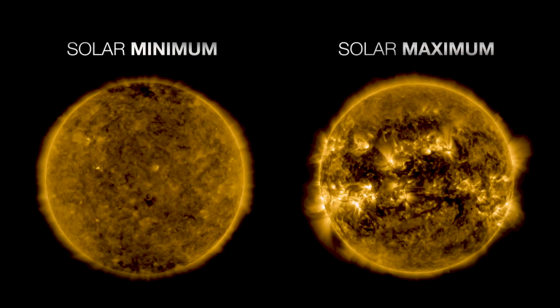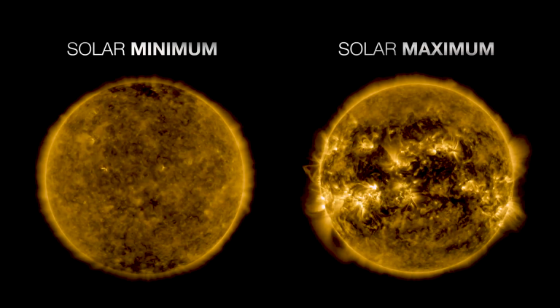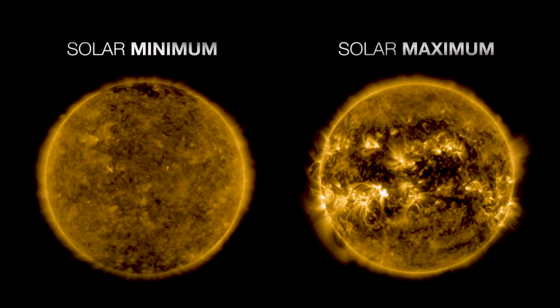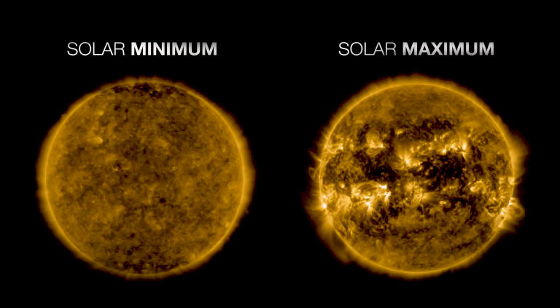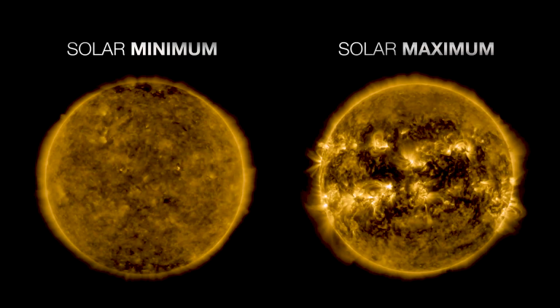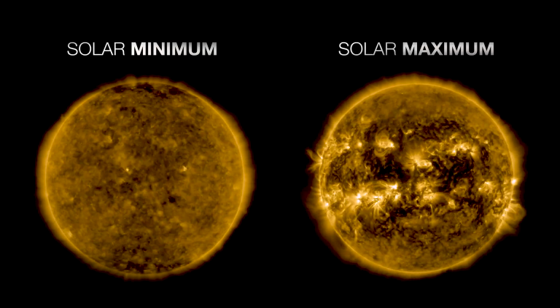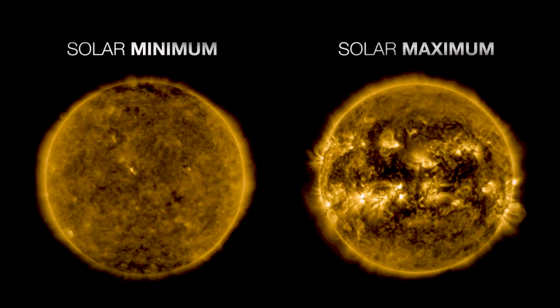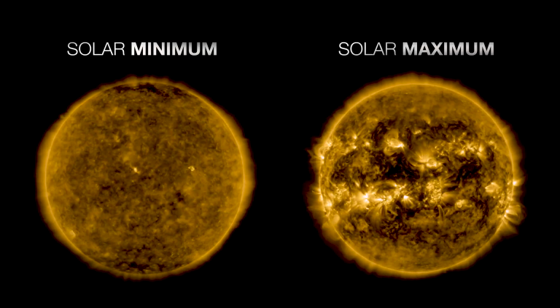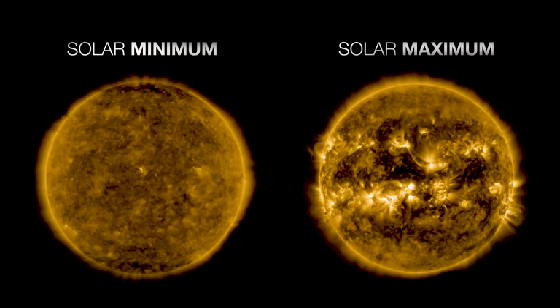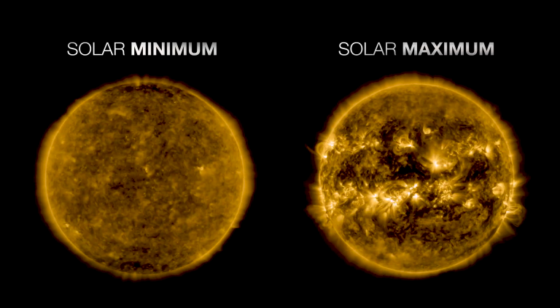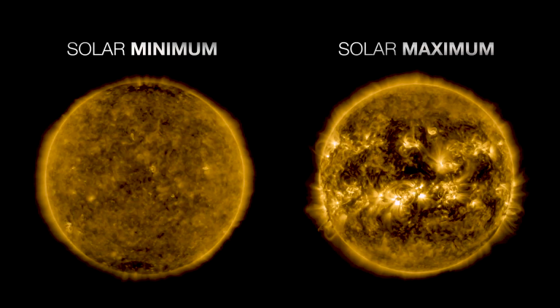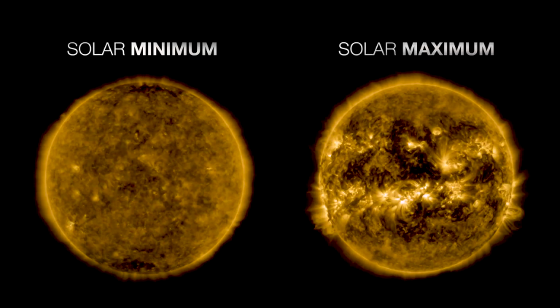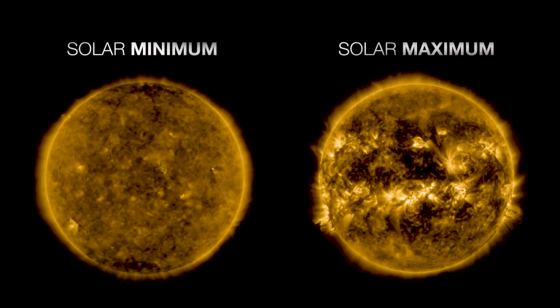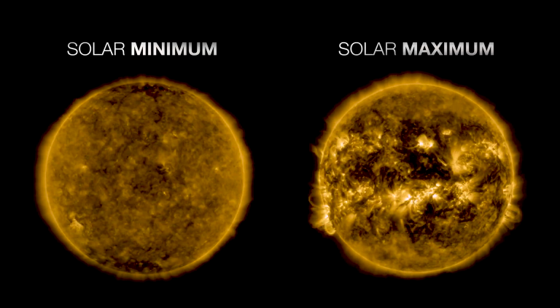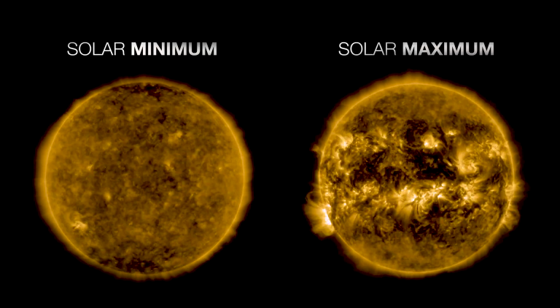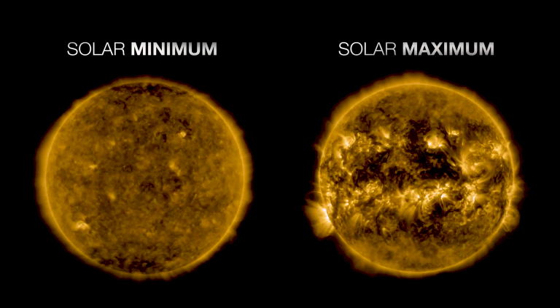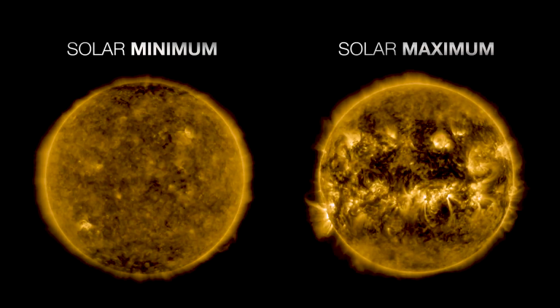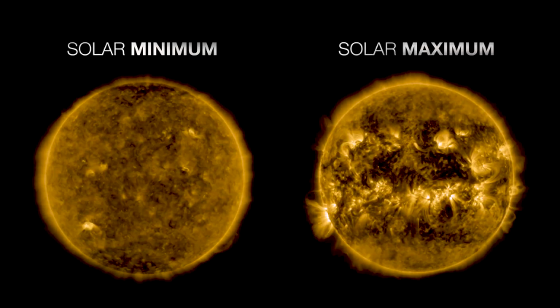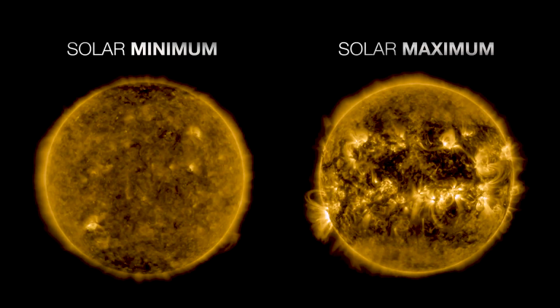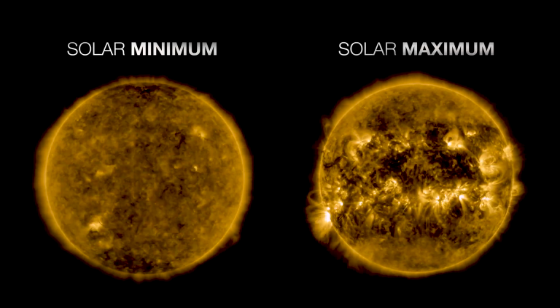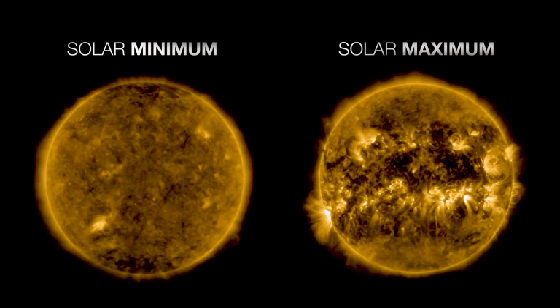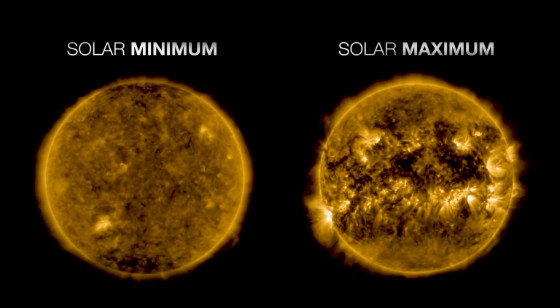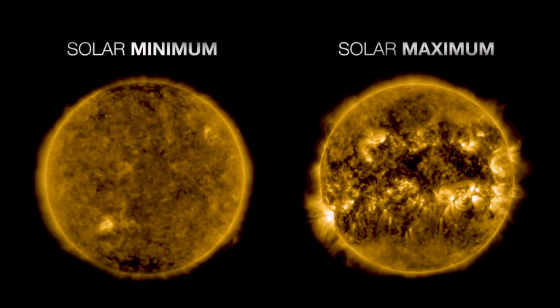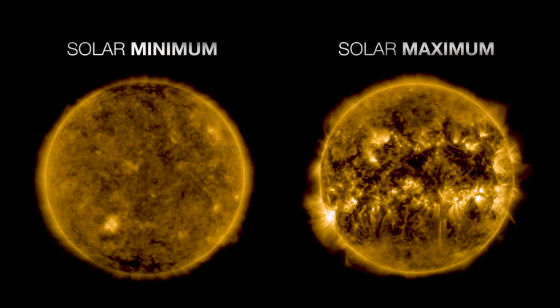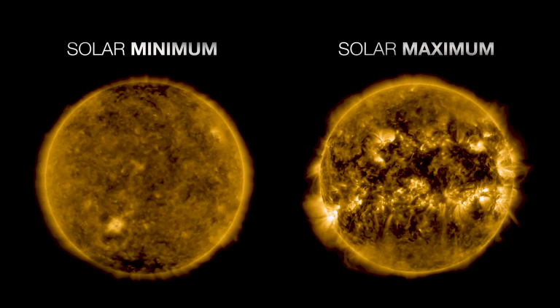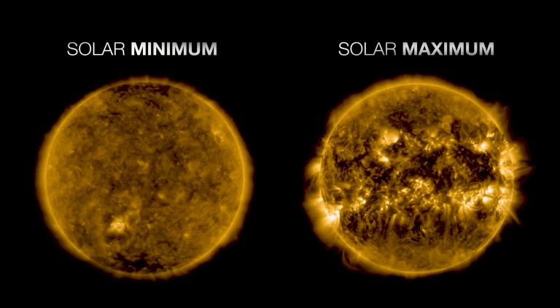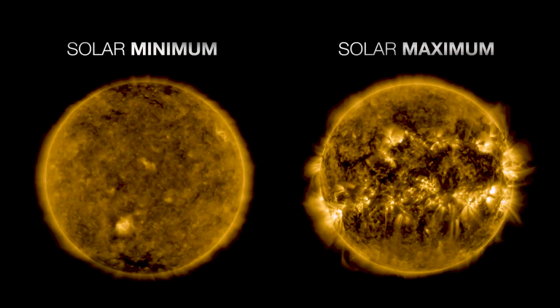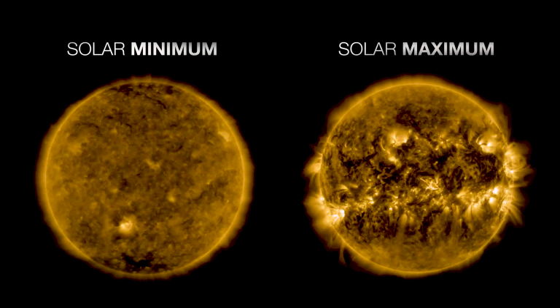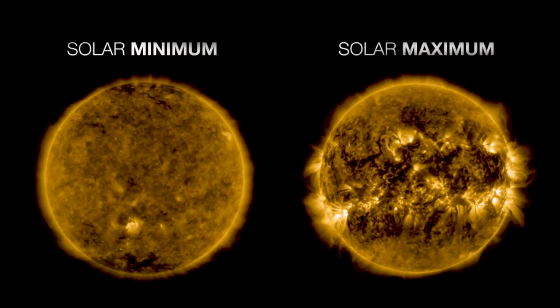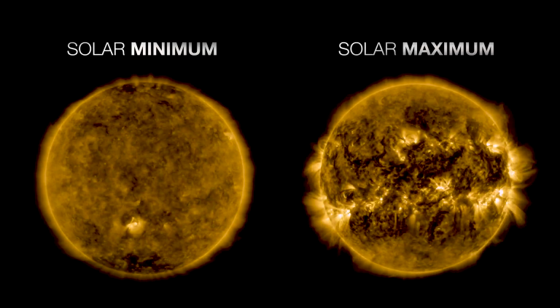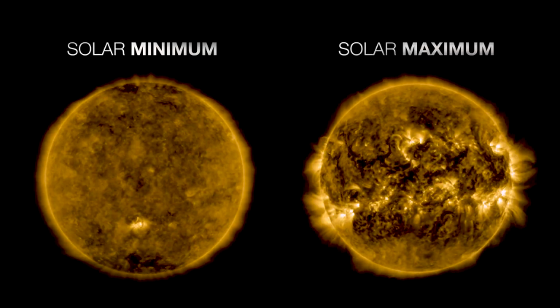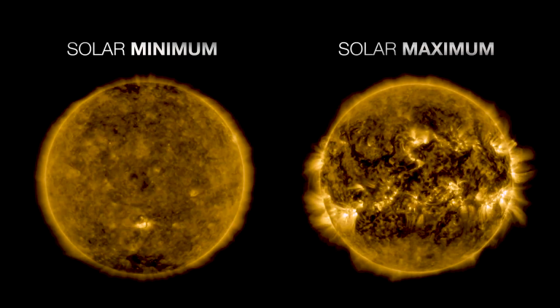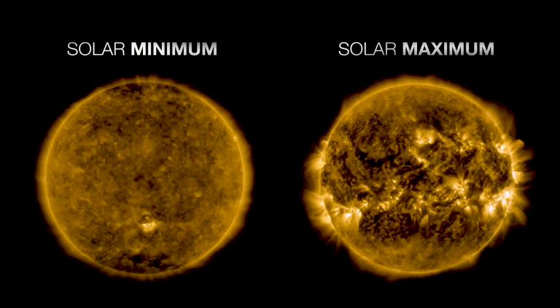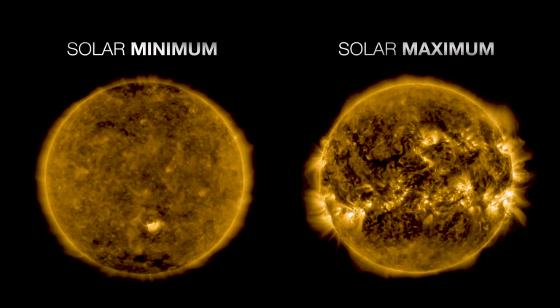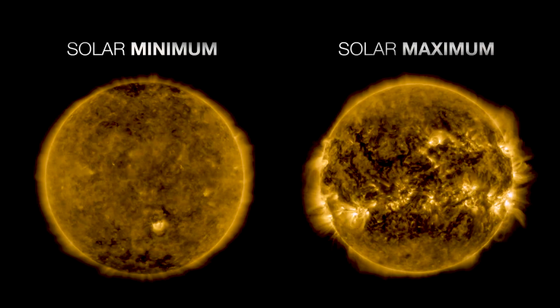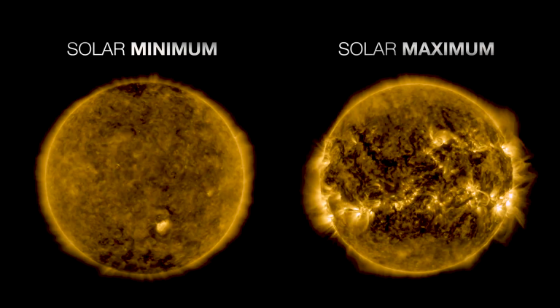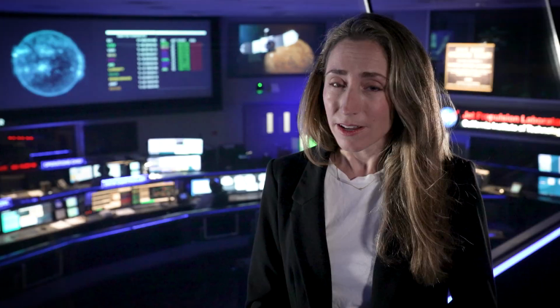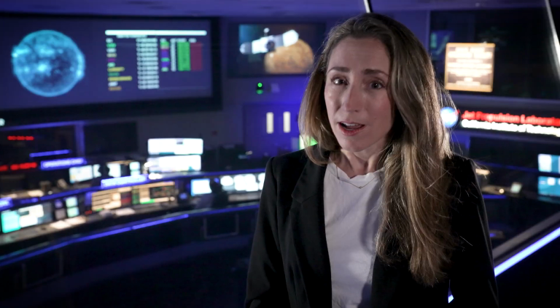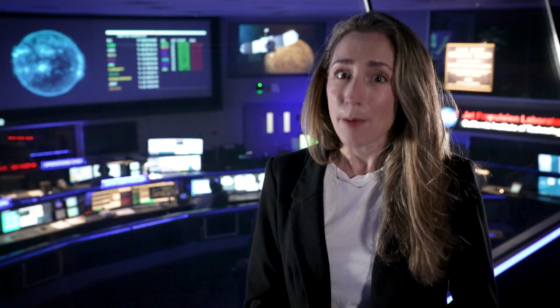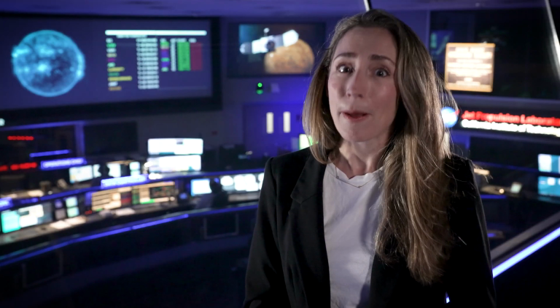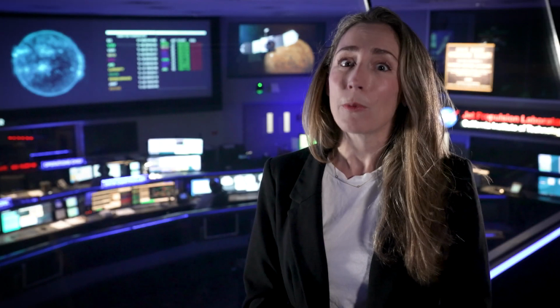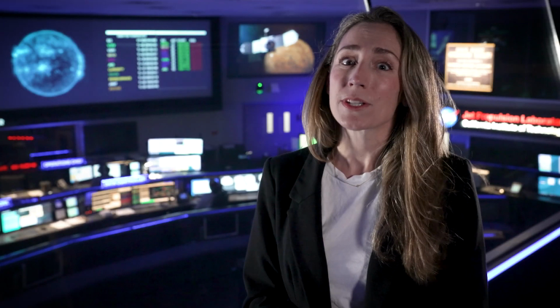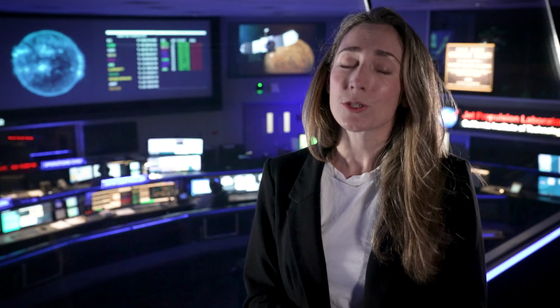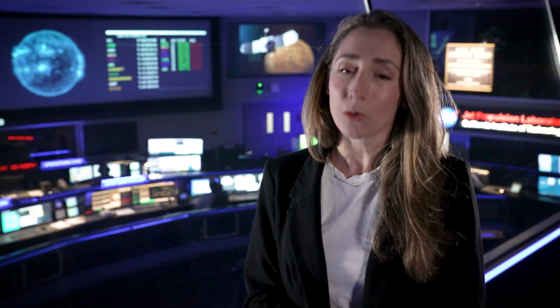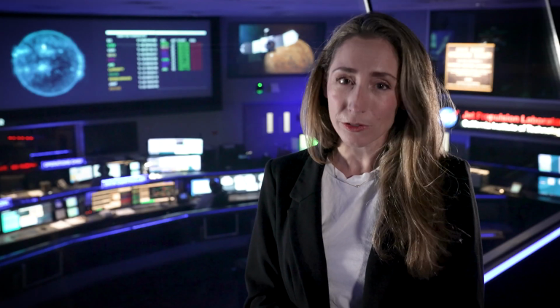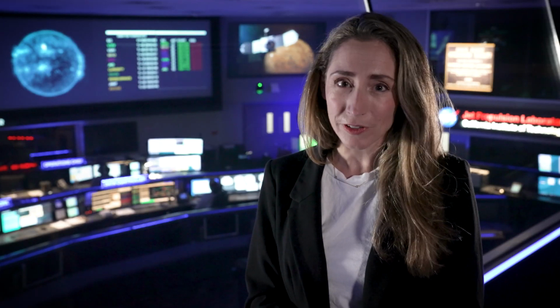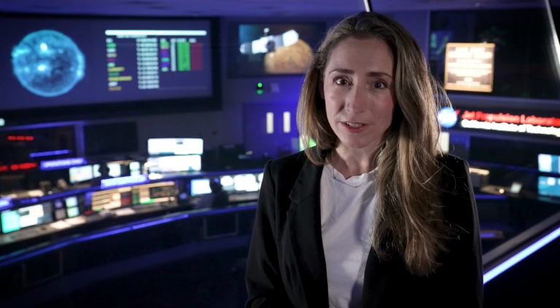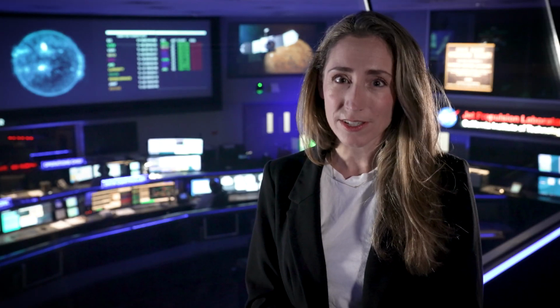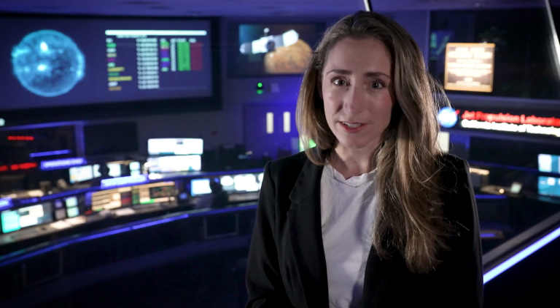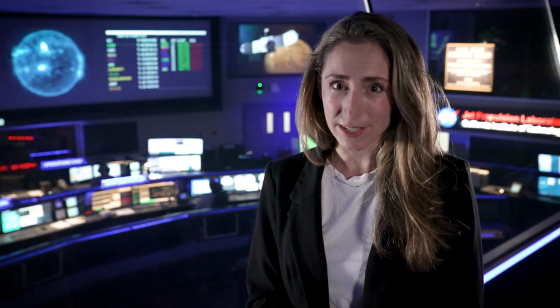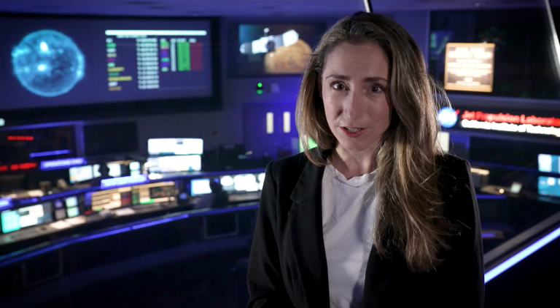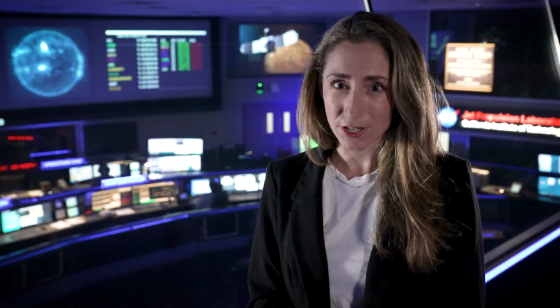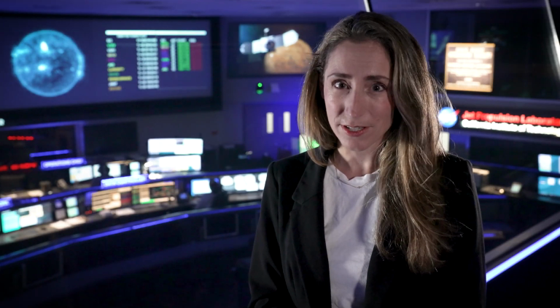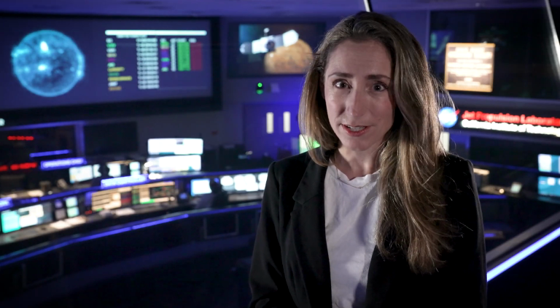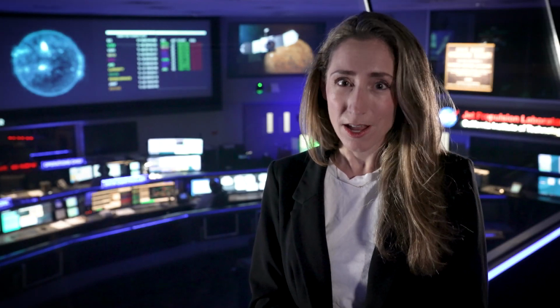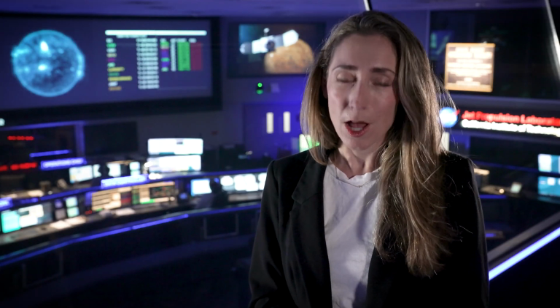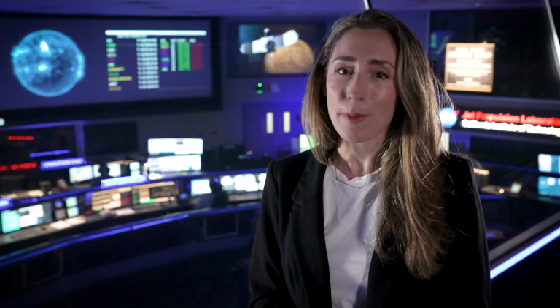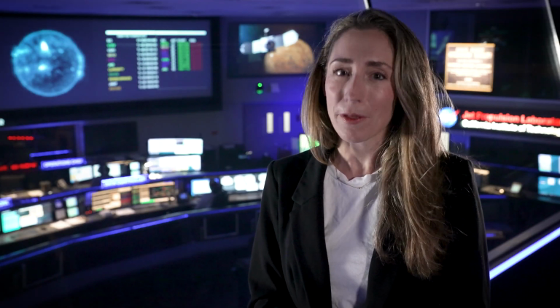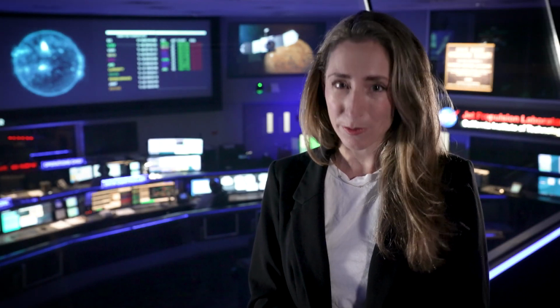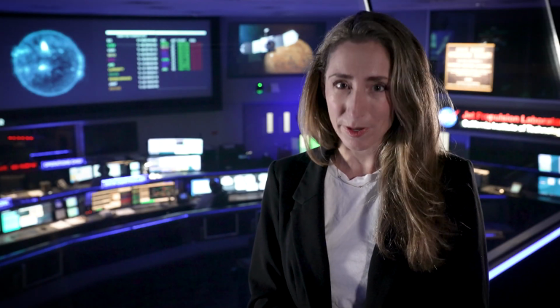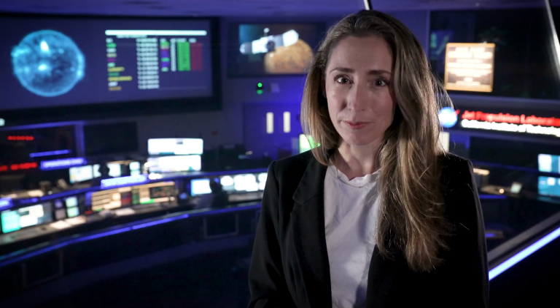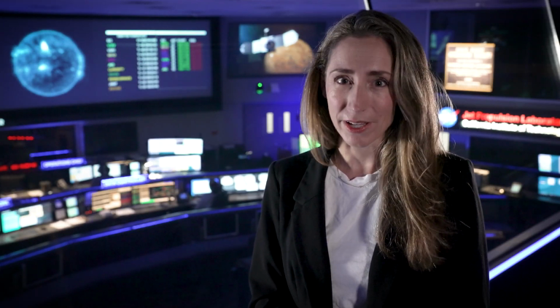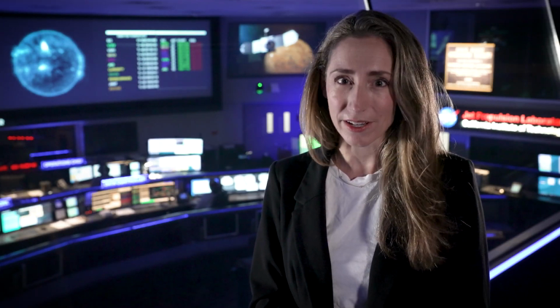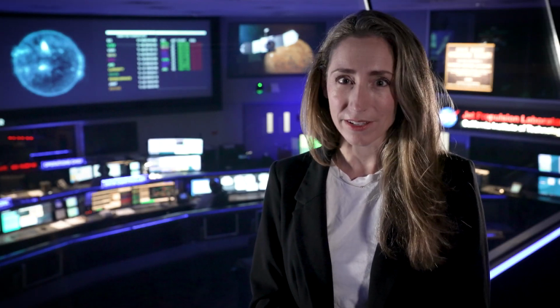Right now, we're almost at that peak, and I'm really excited about what solar flares can teach us about the red planet.